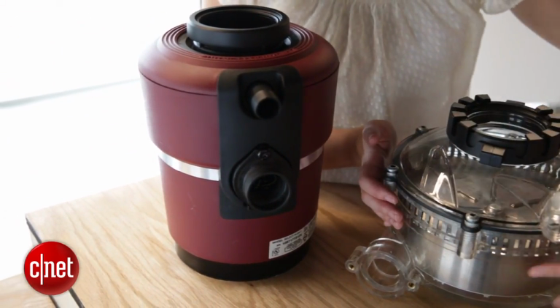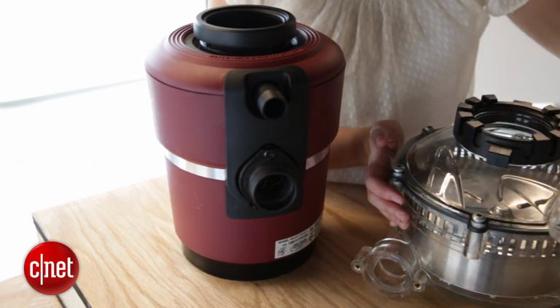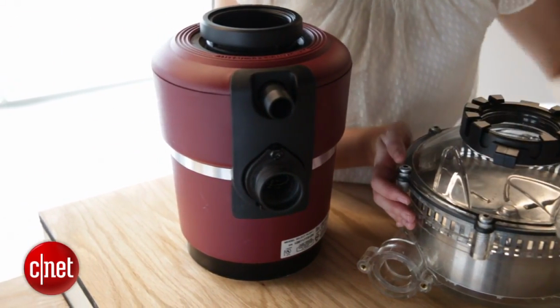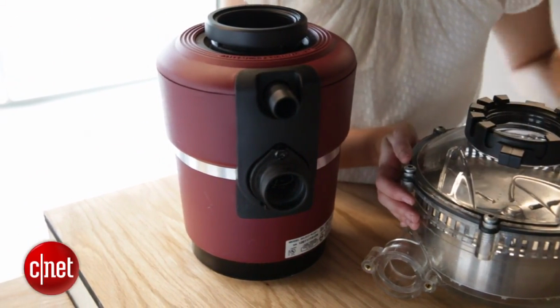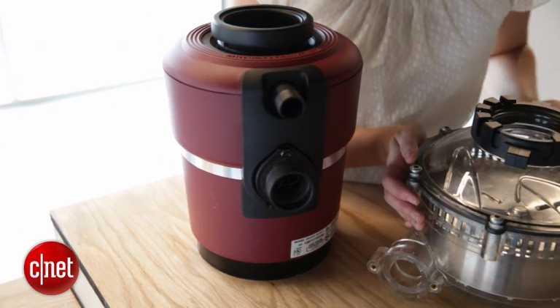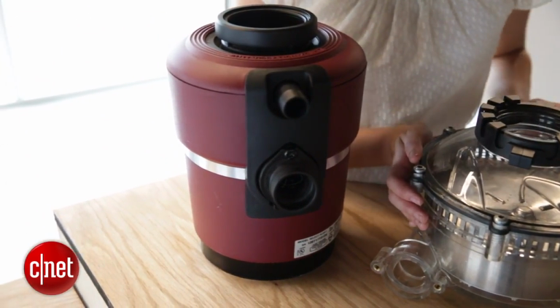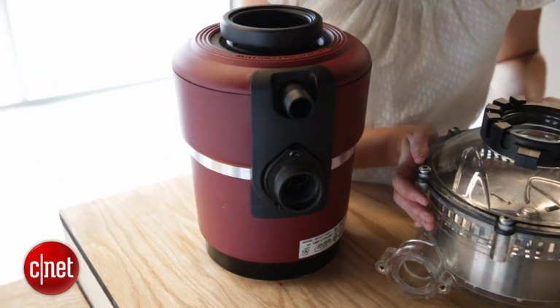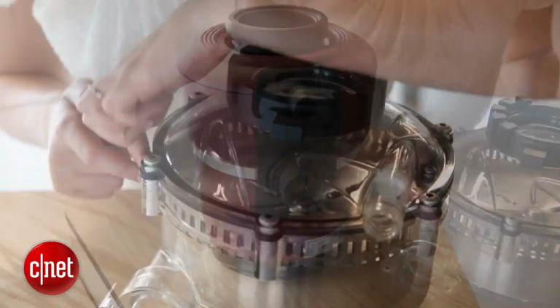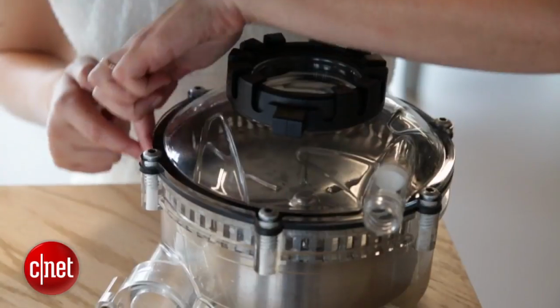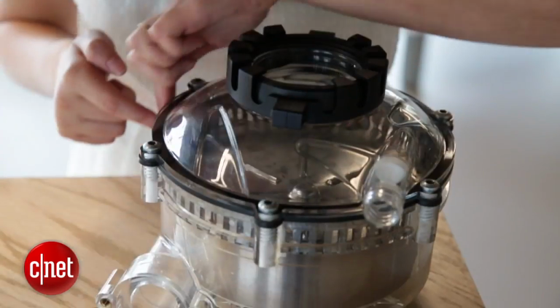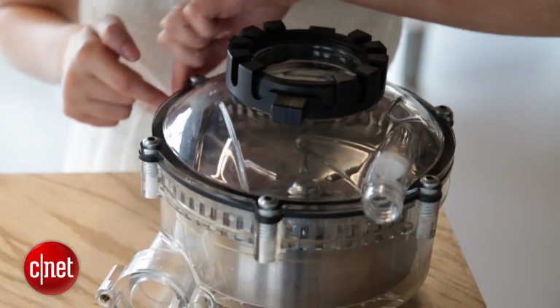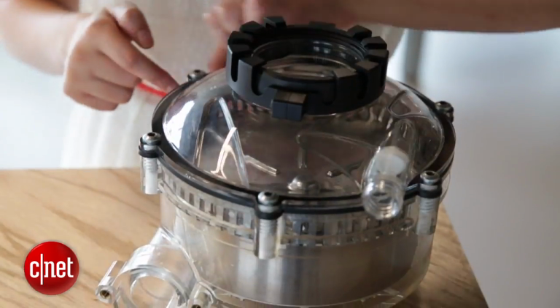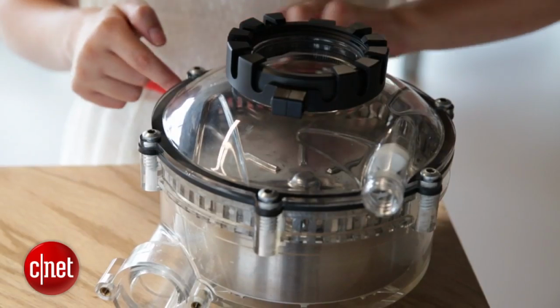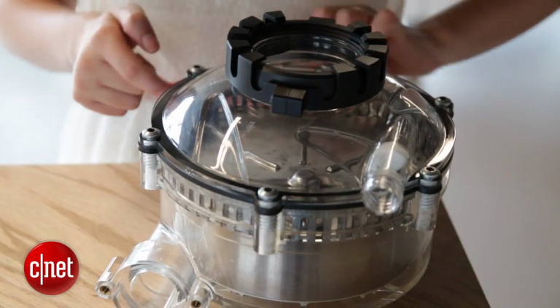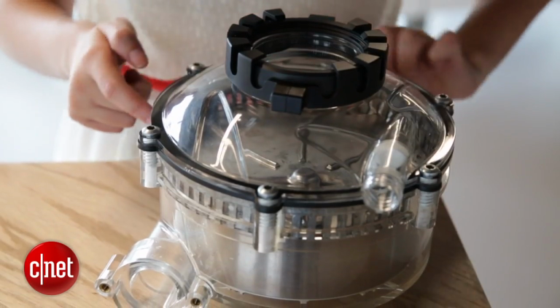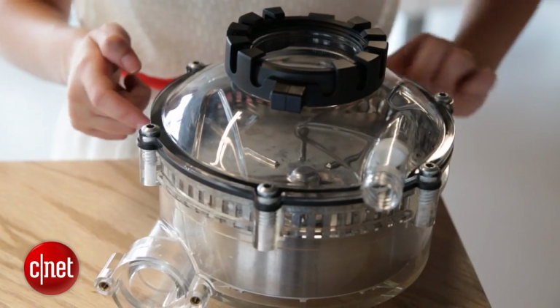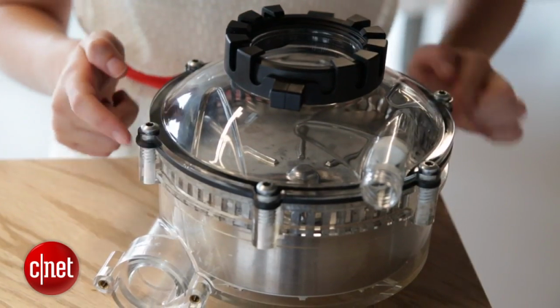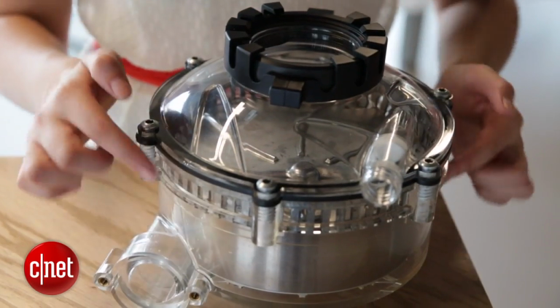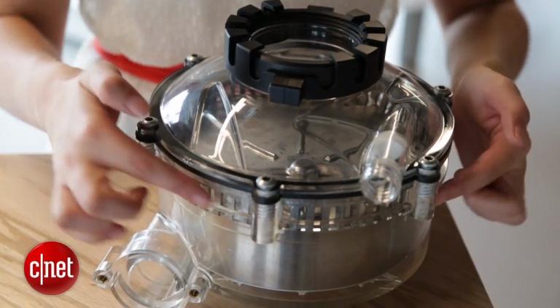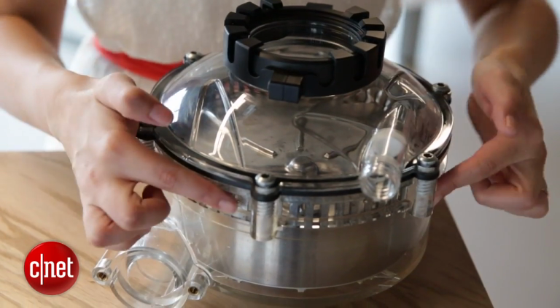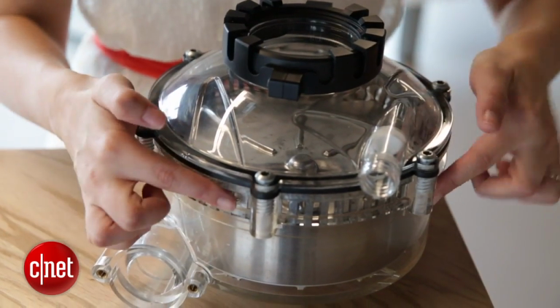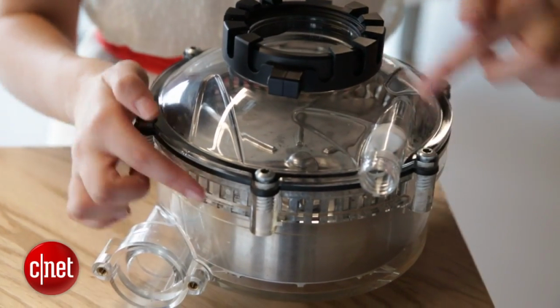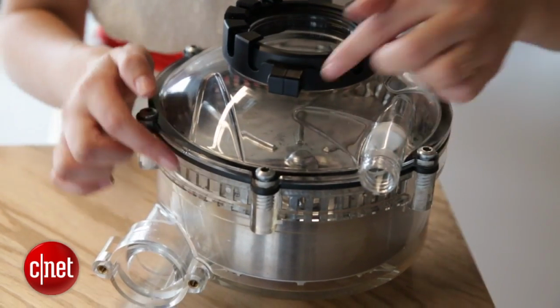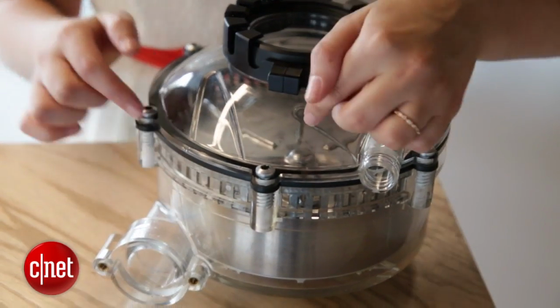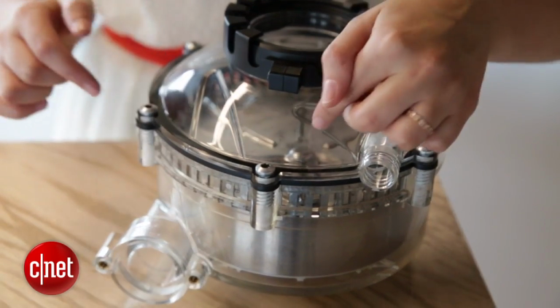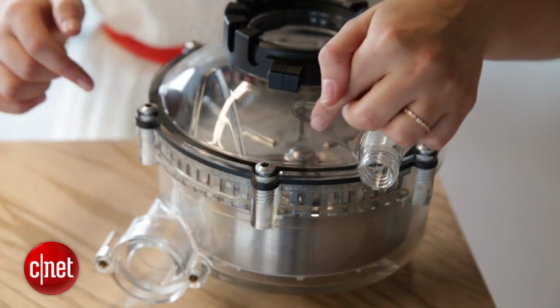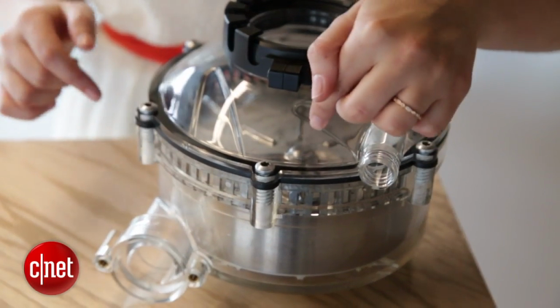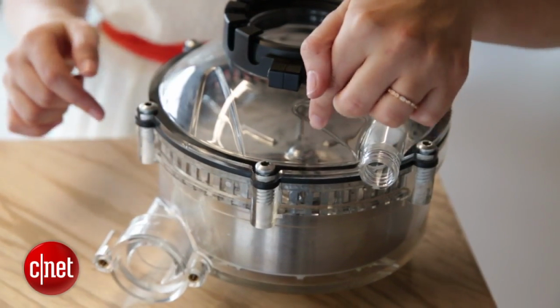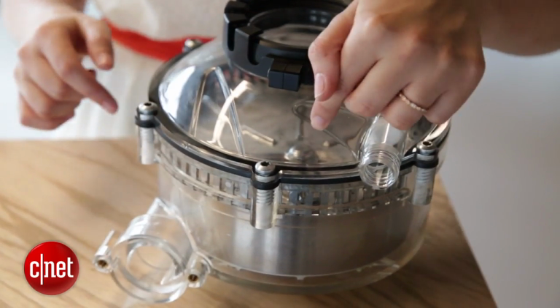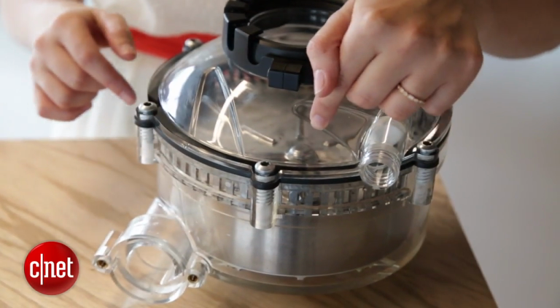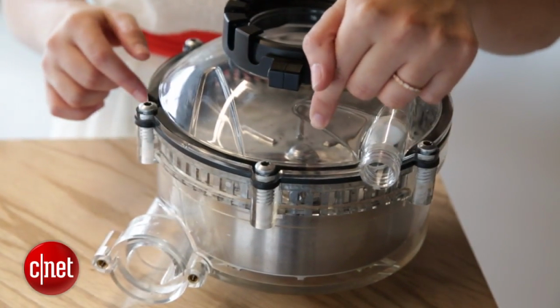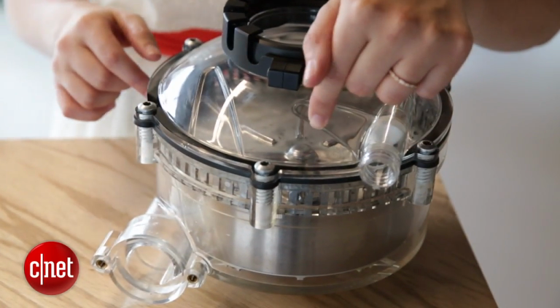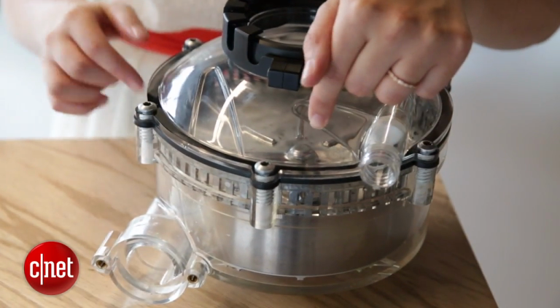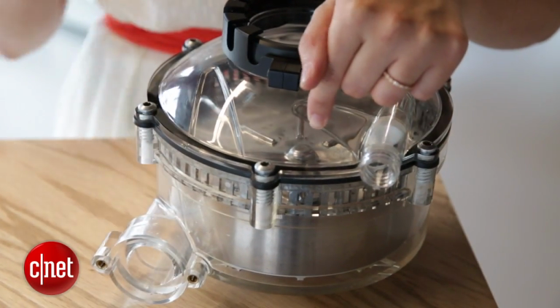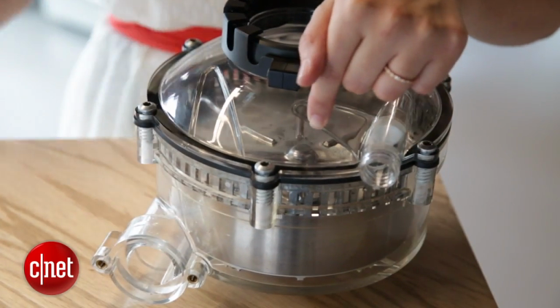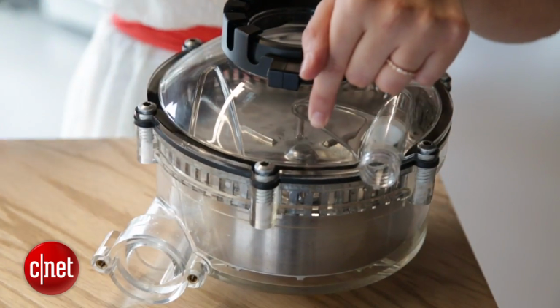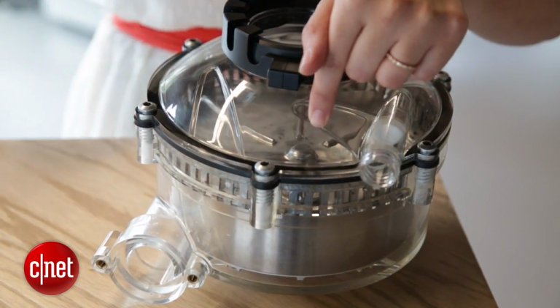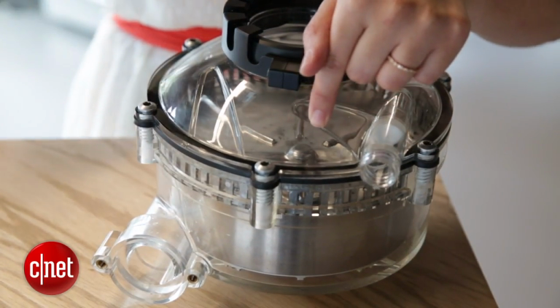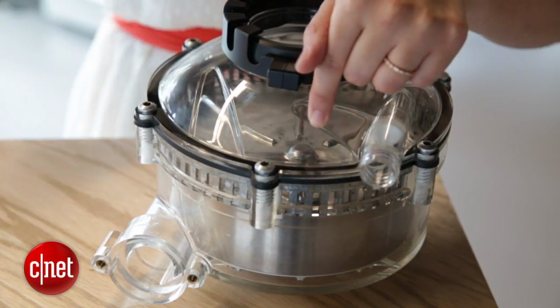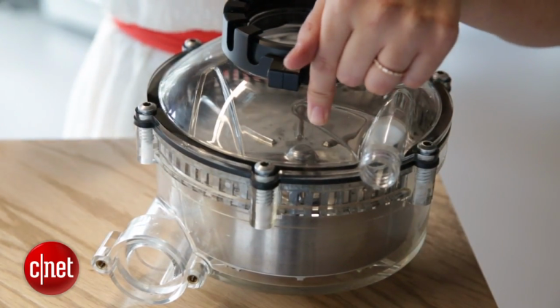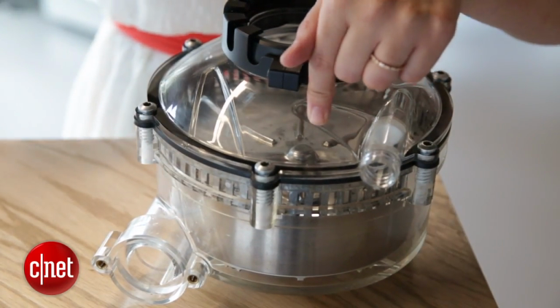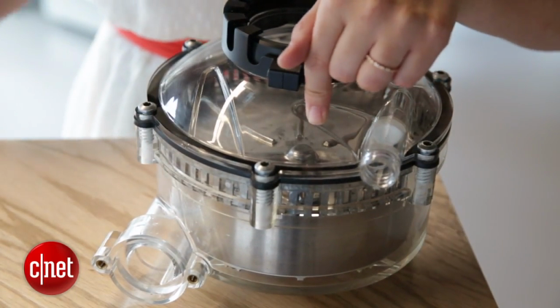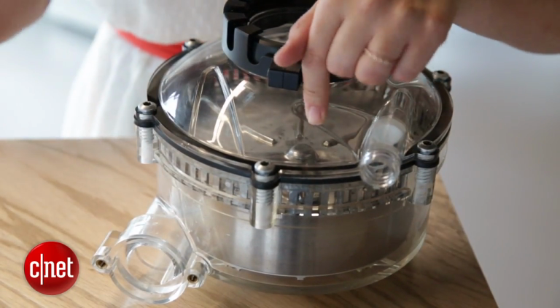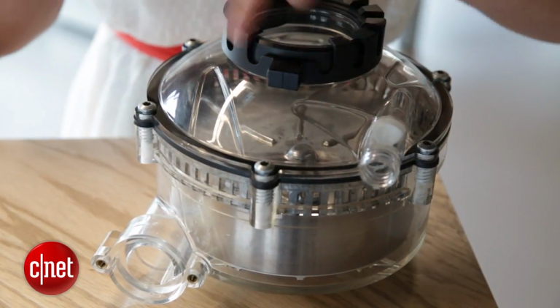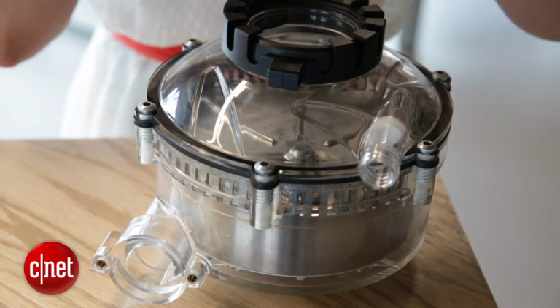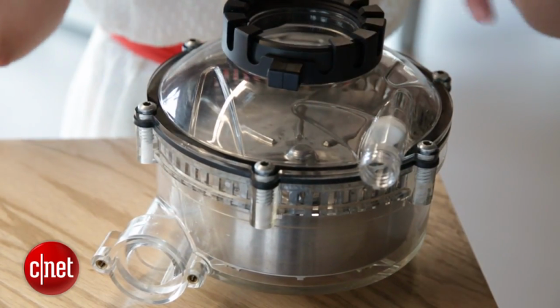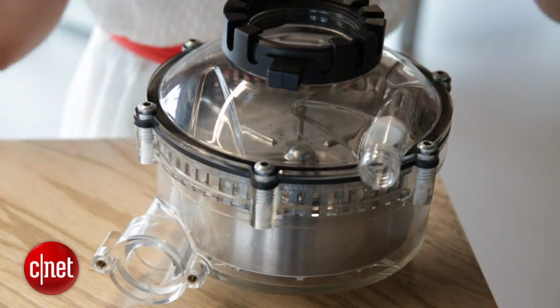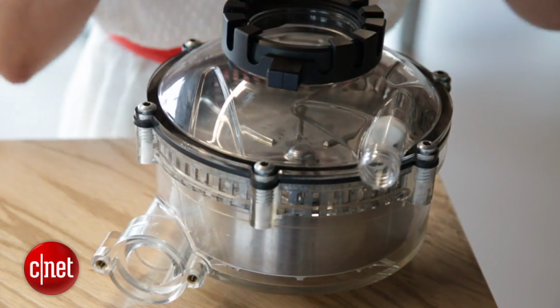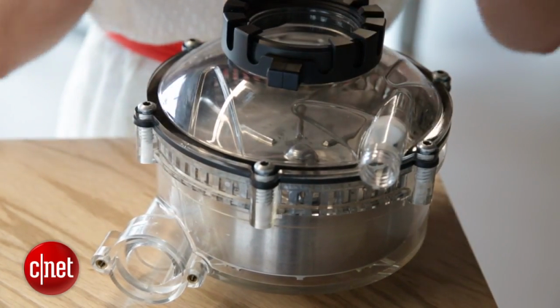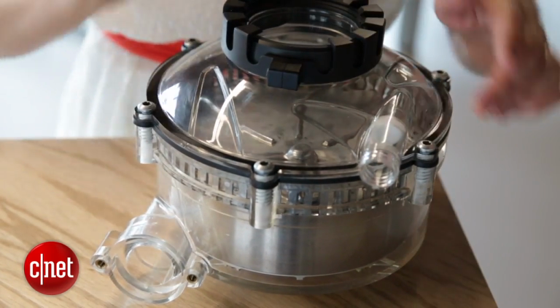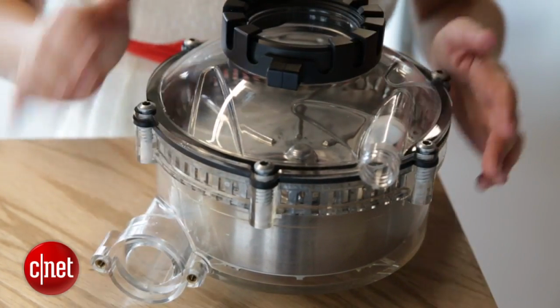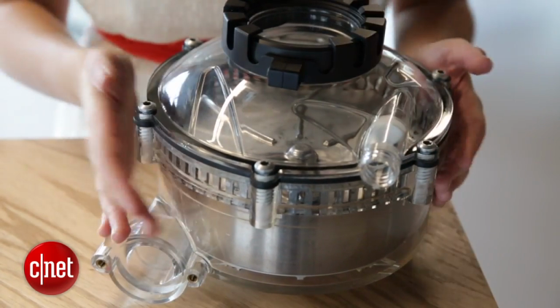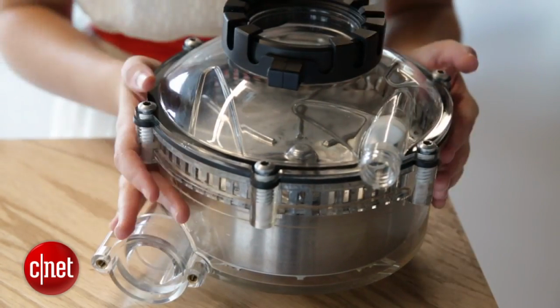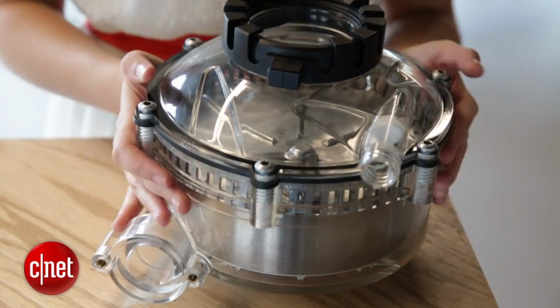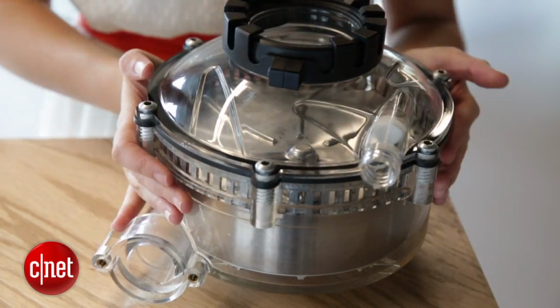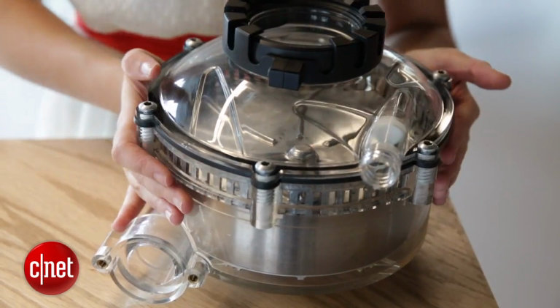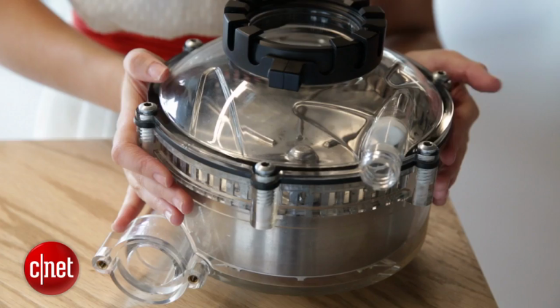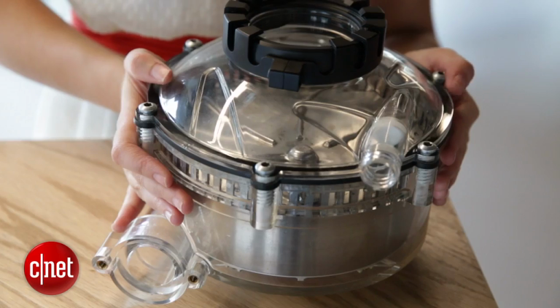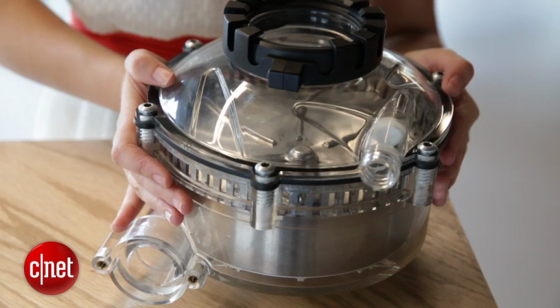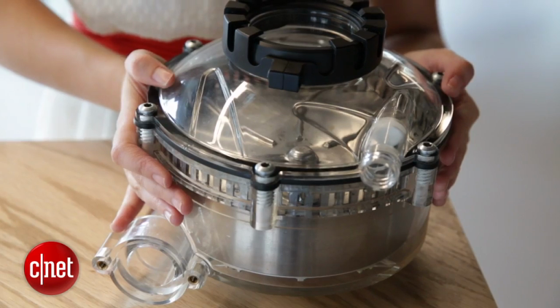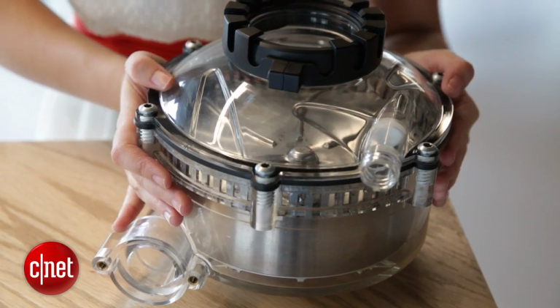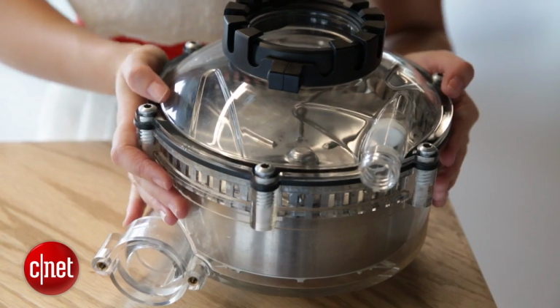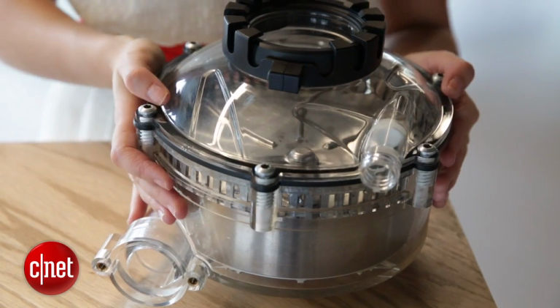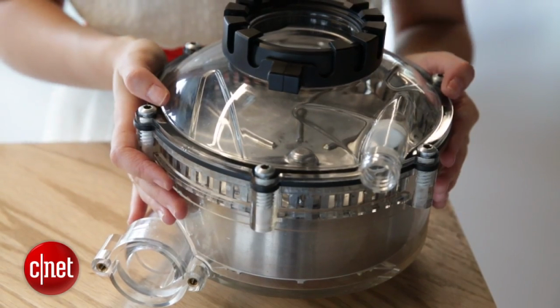It also has only one rotating blade instead of two. Because of how quickly this disposal rotates, it doesn't need a built-in pump to push out water either.